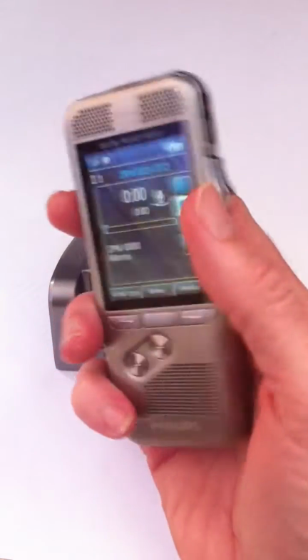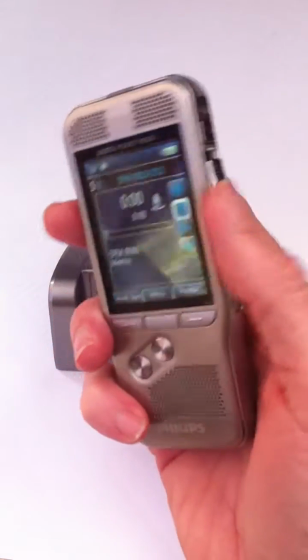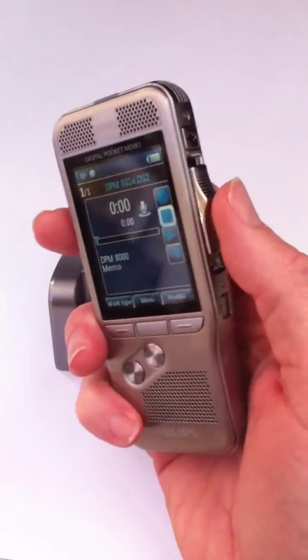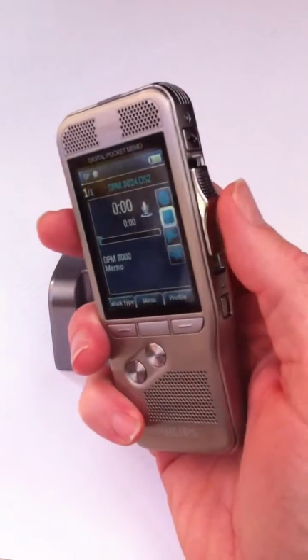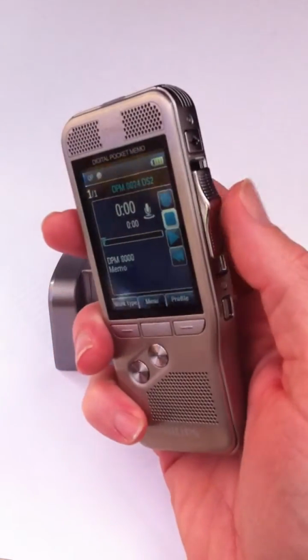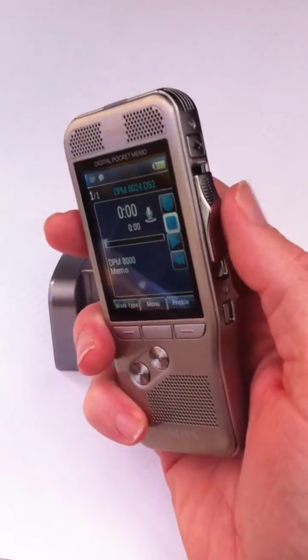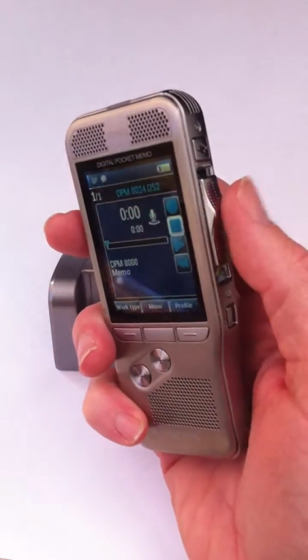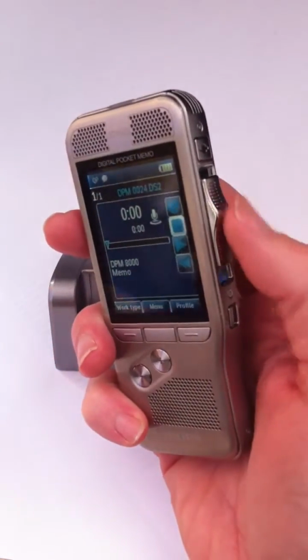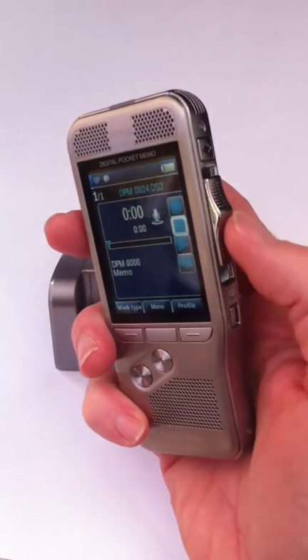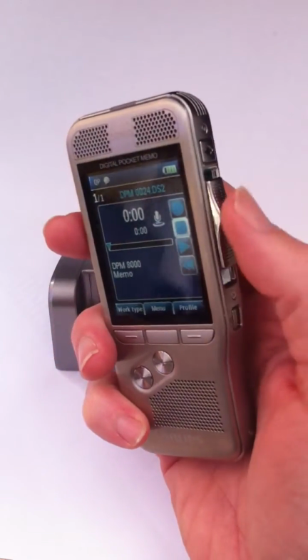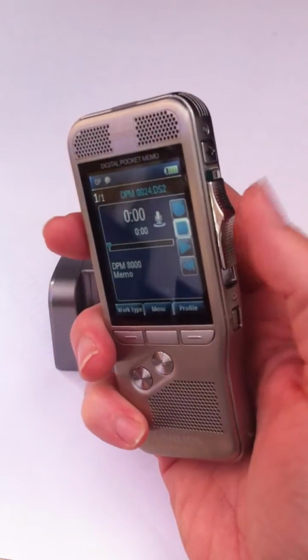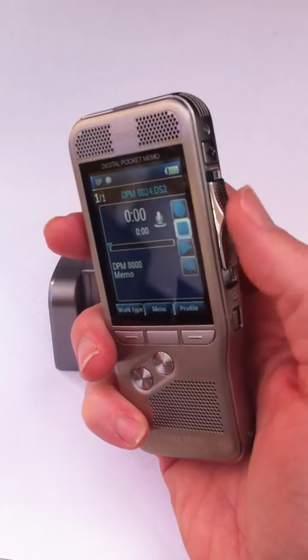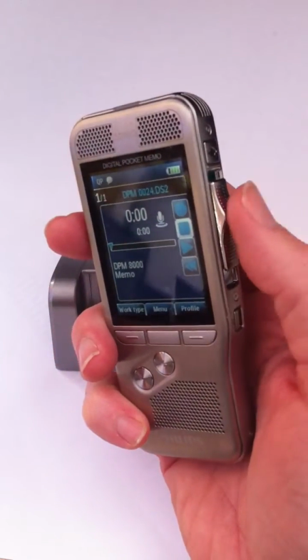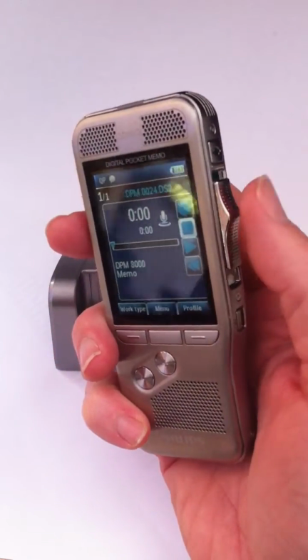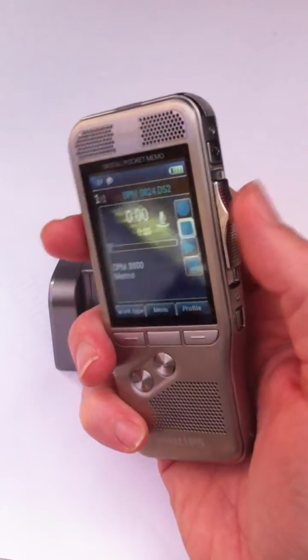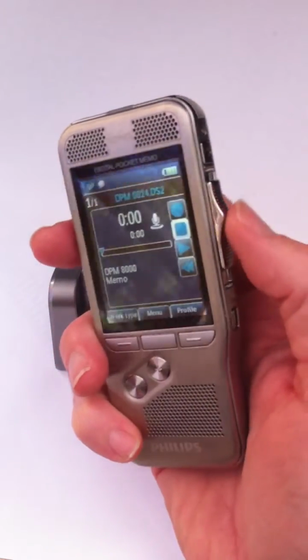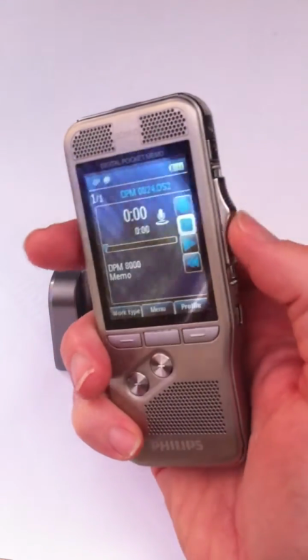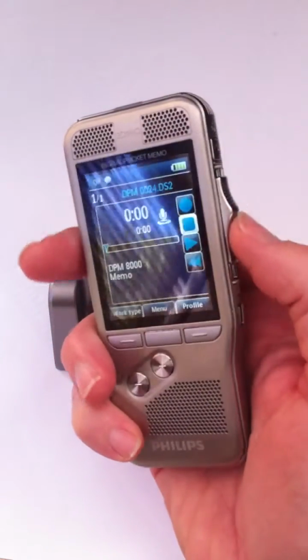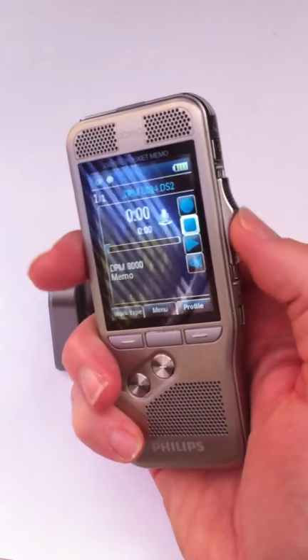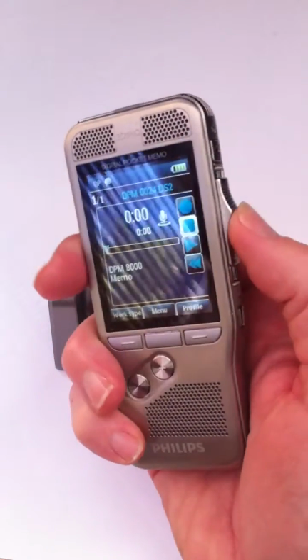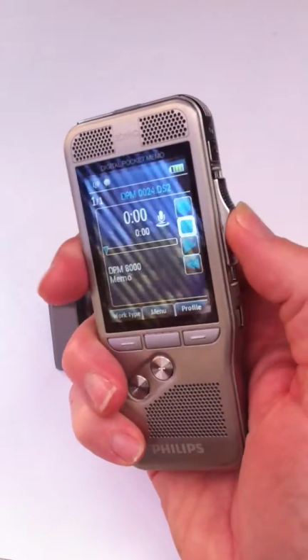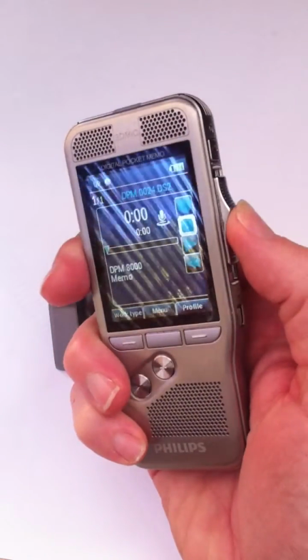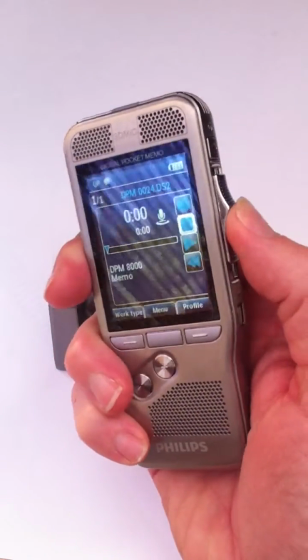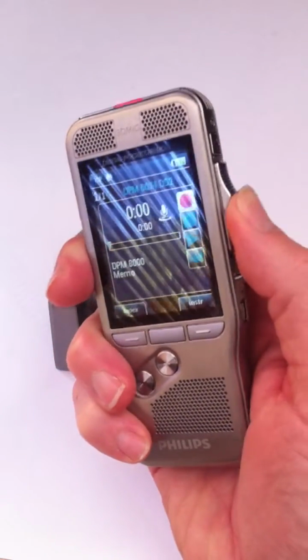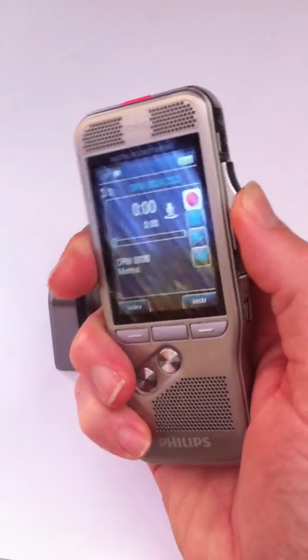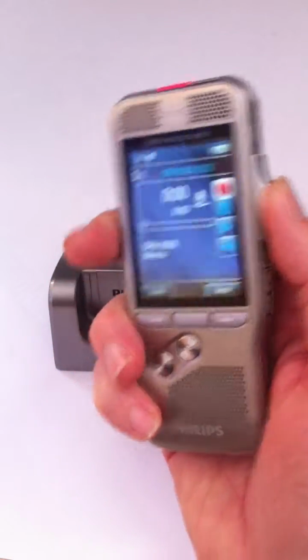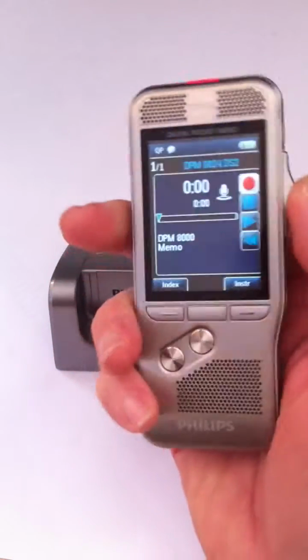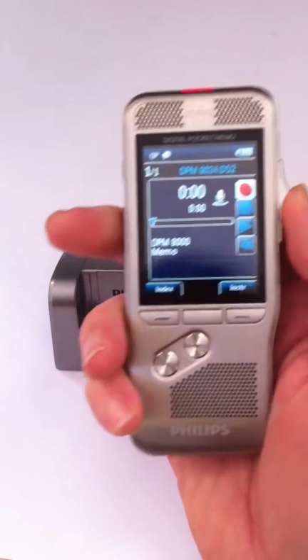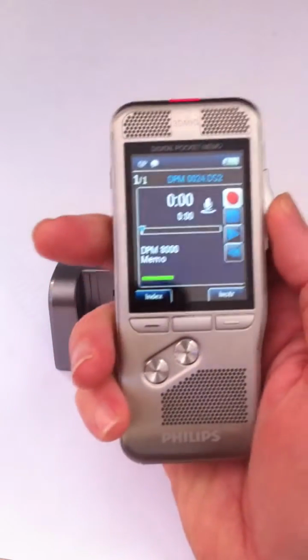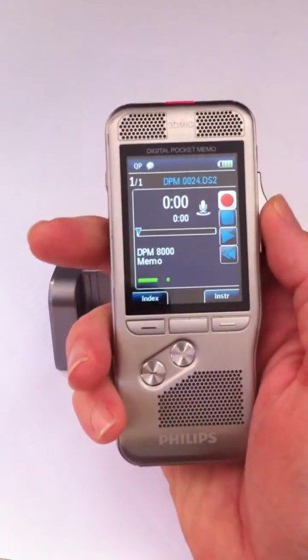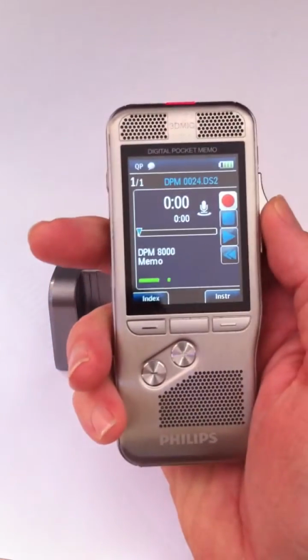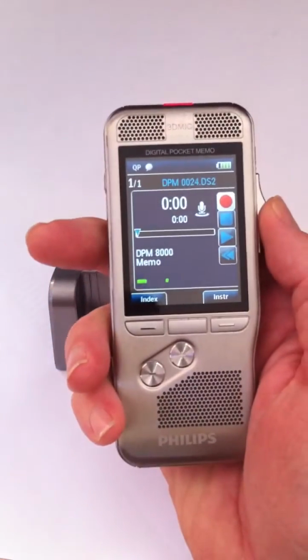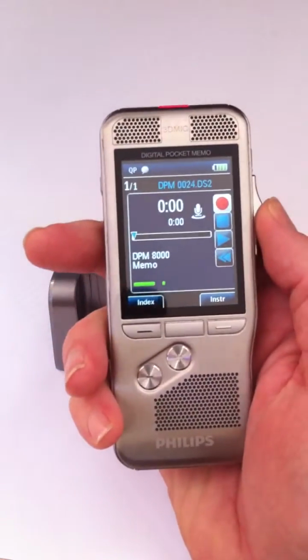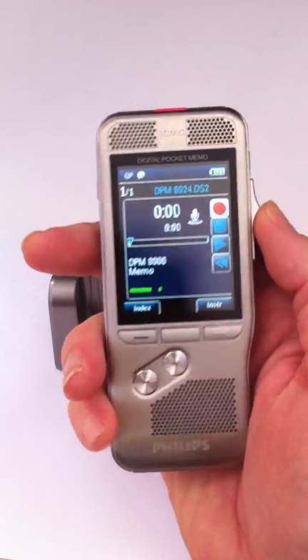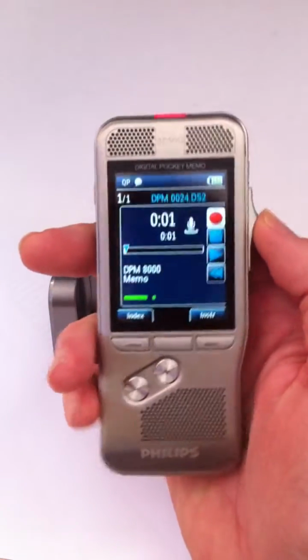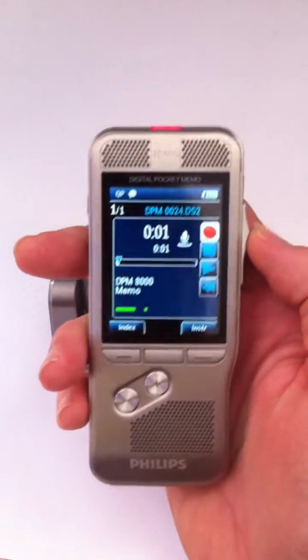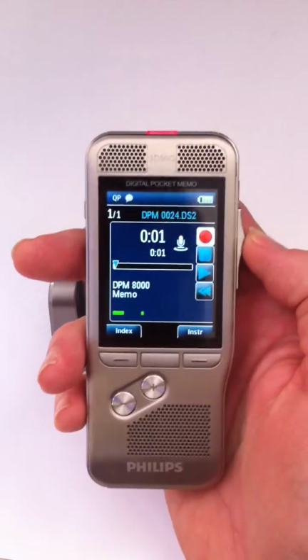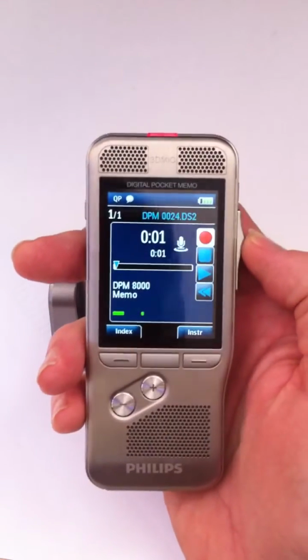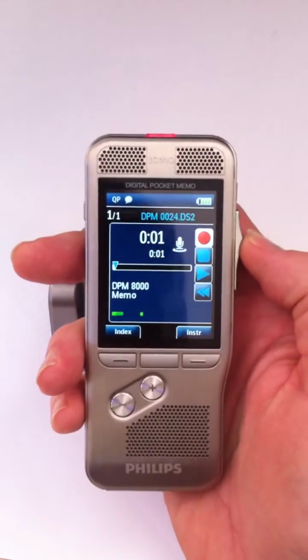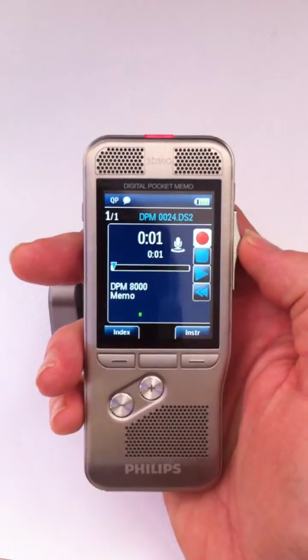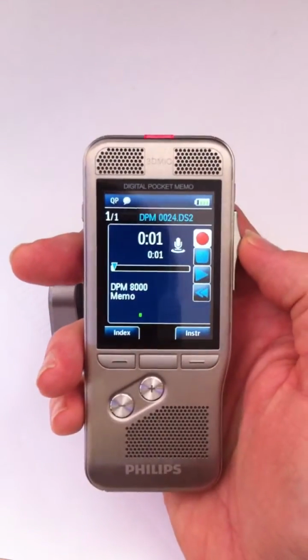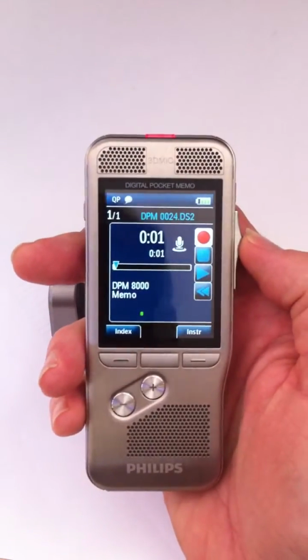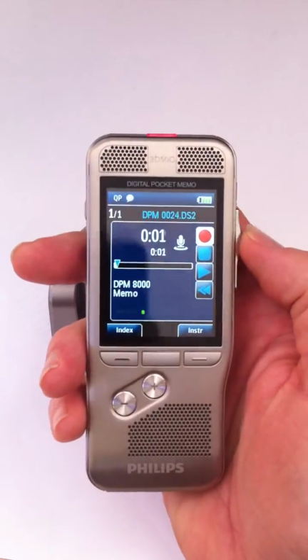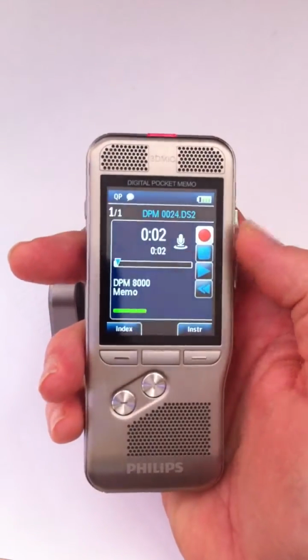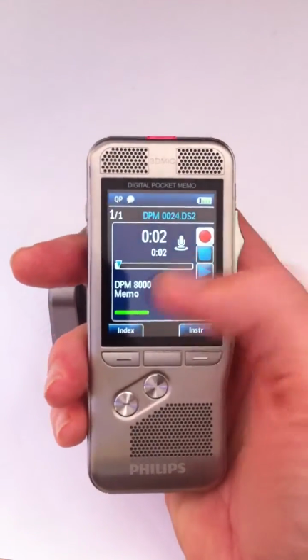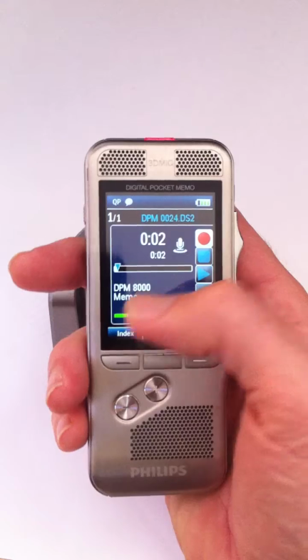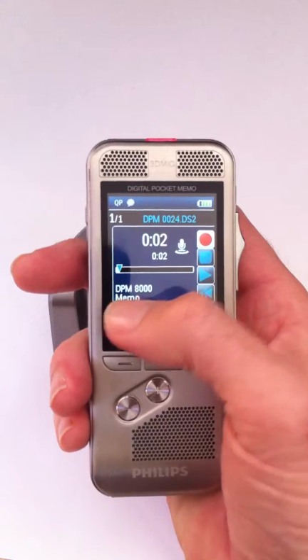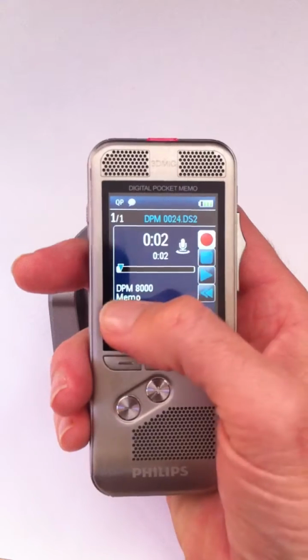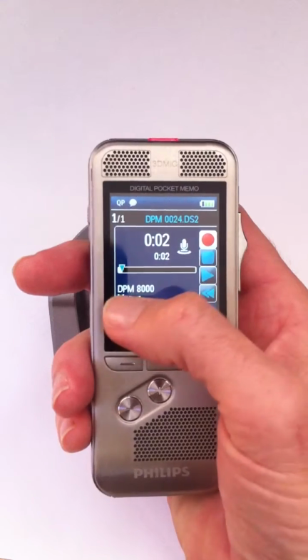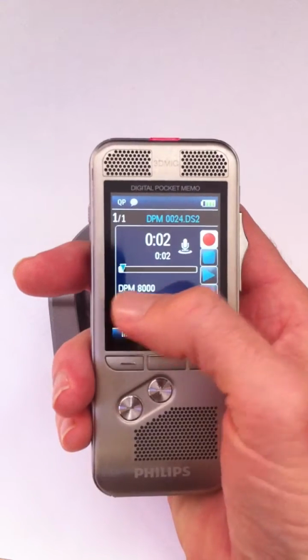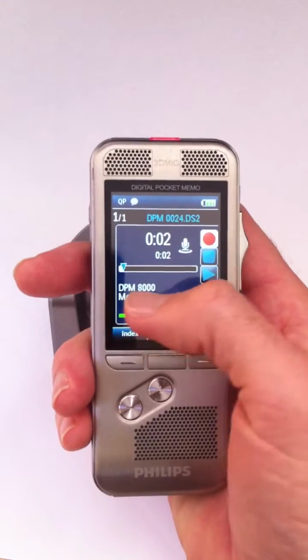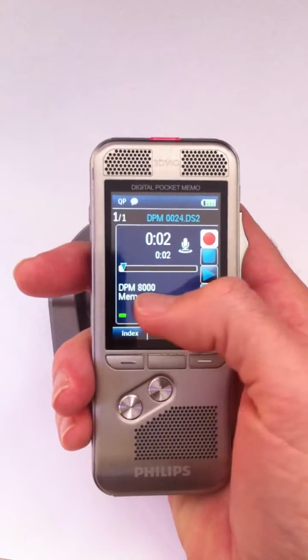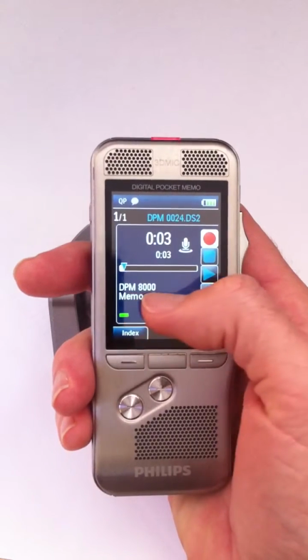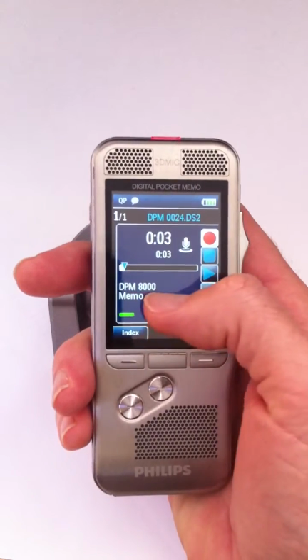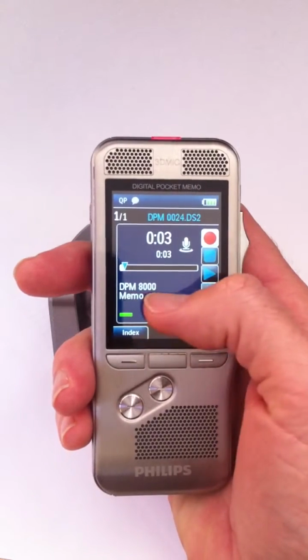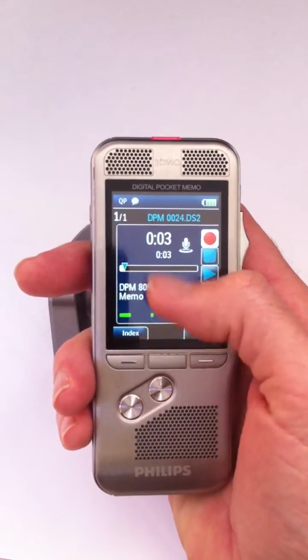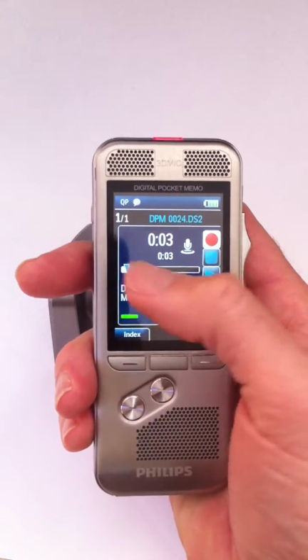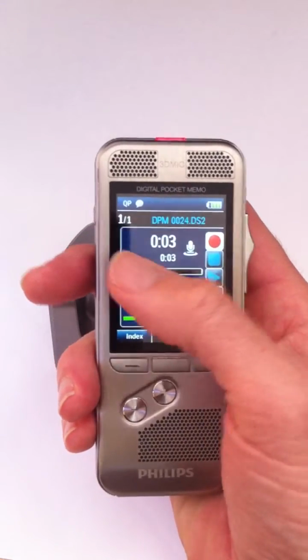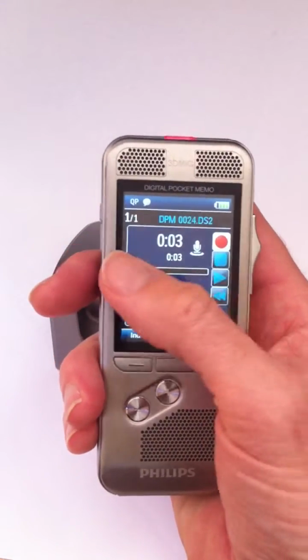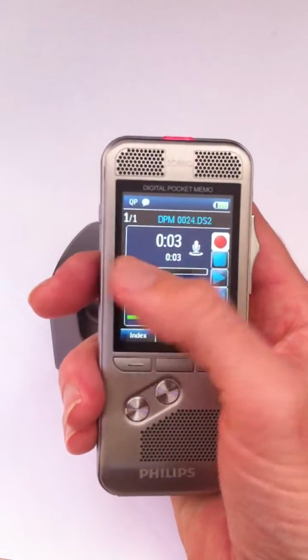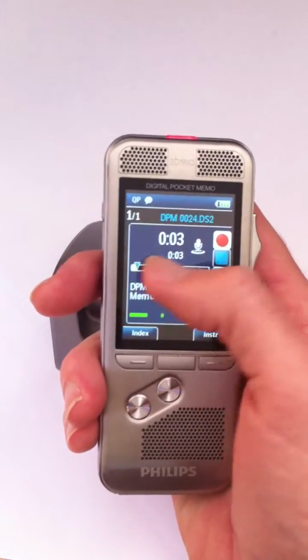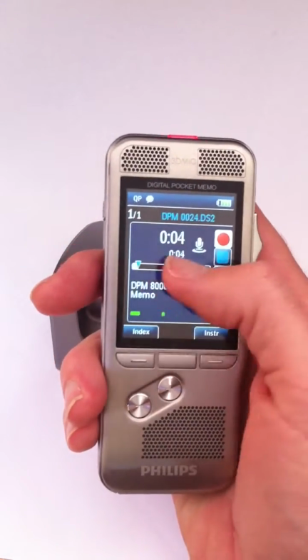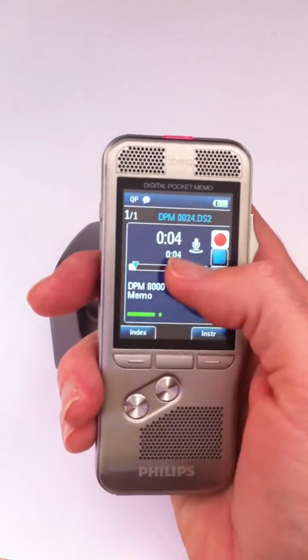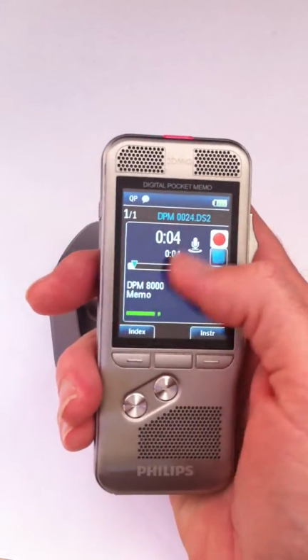You've got a slide action record switch on the side here. Just slide it up into record. You can see the seconds that are moving on here in the bar.